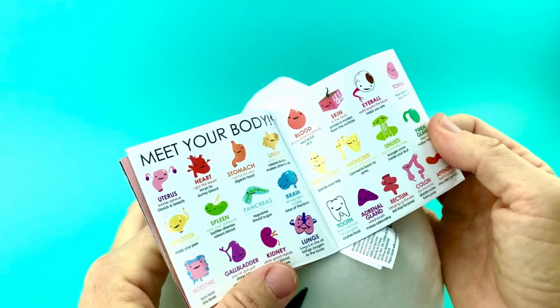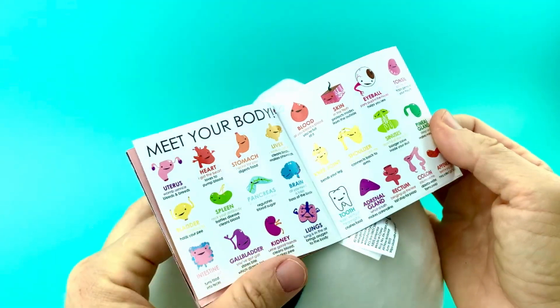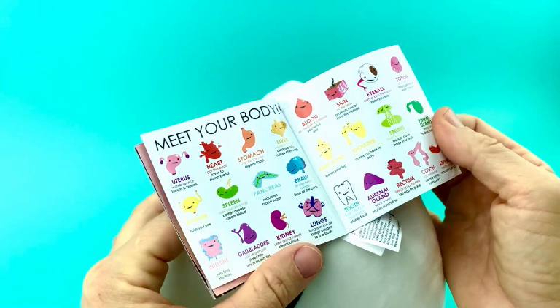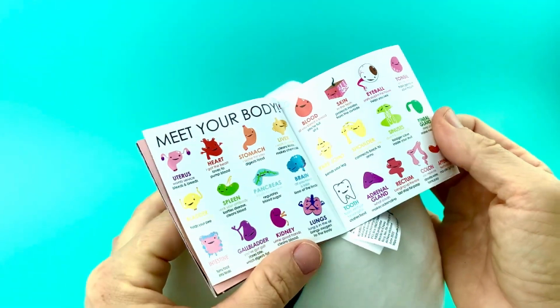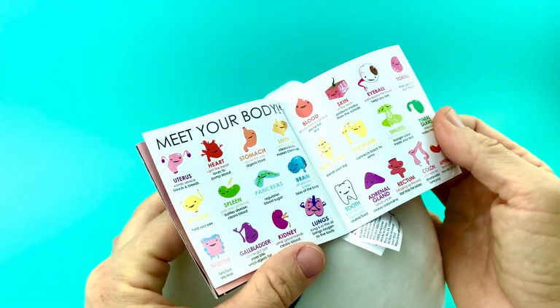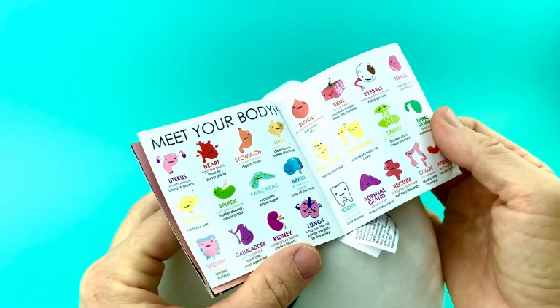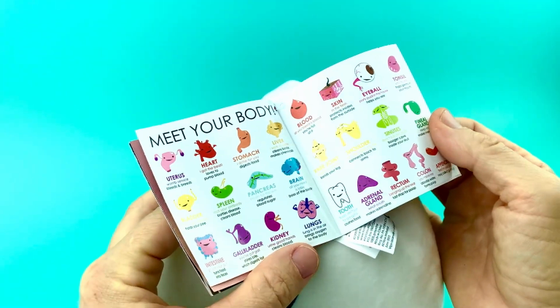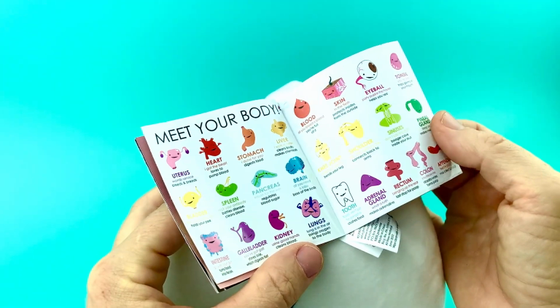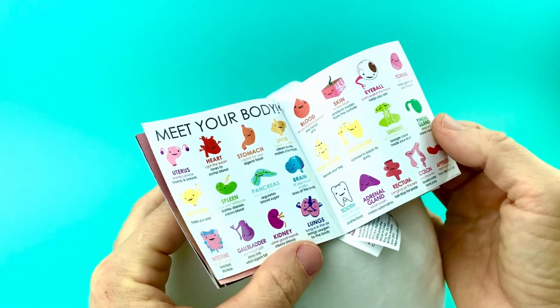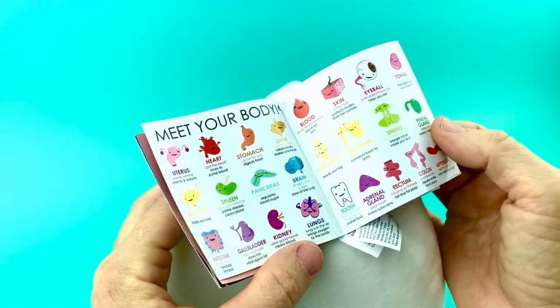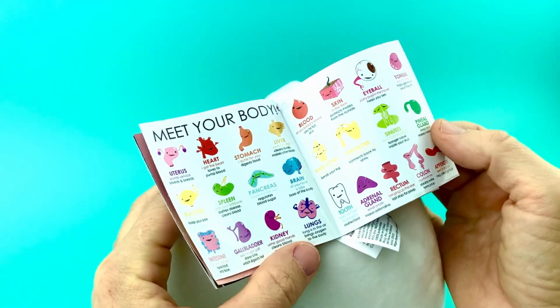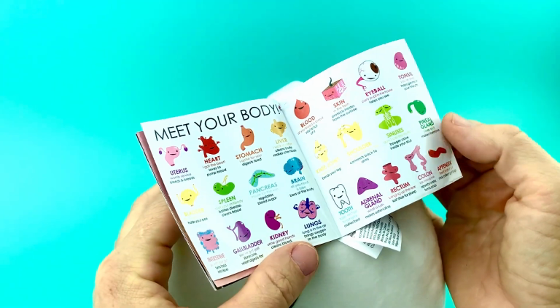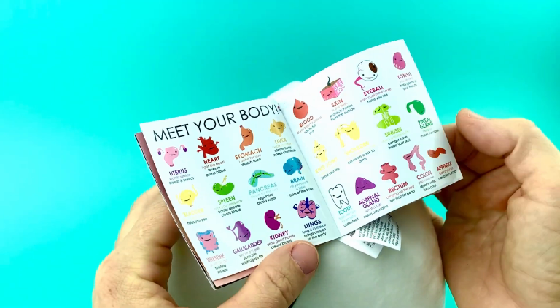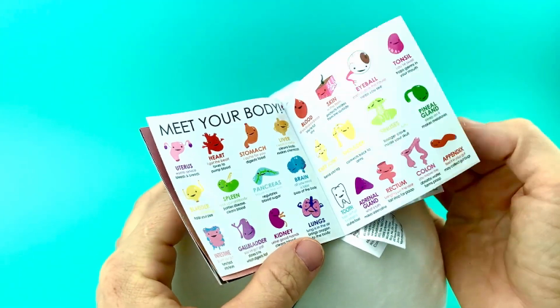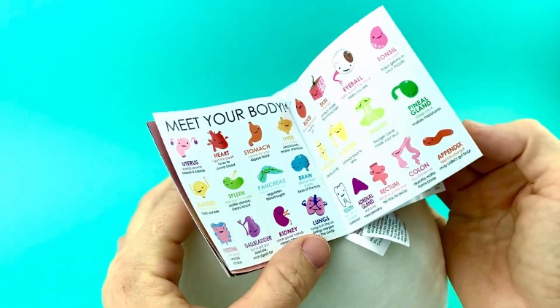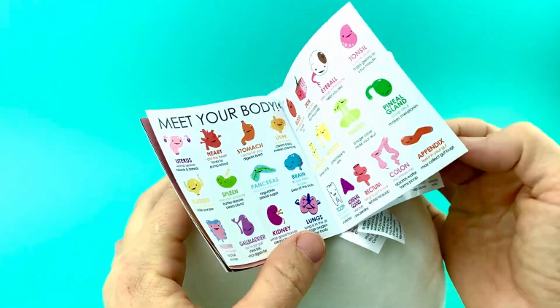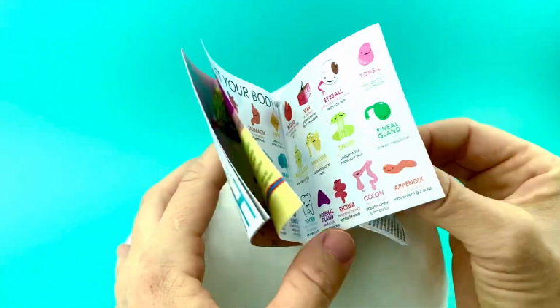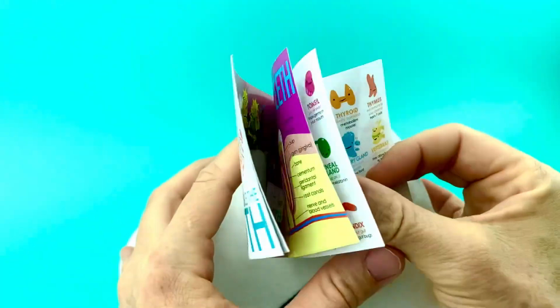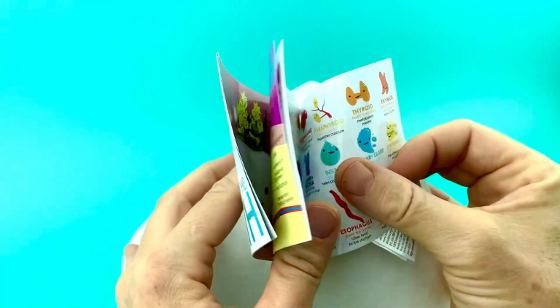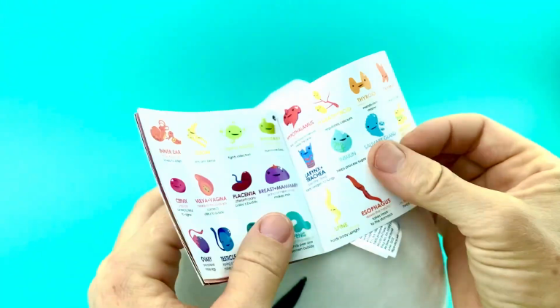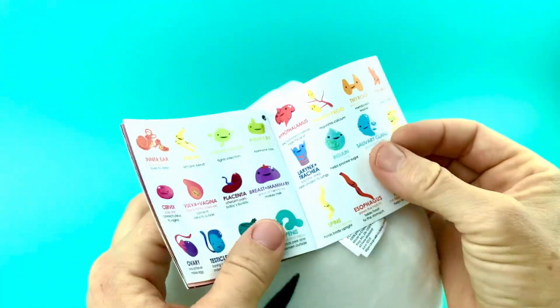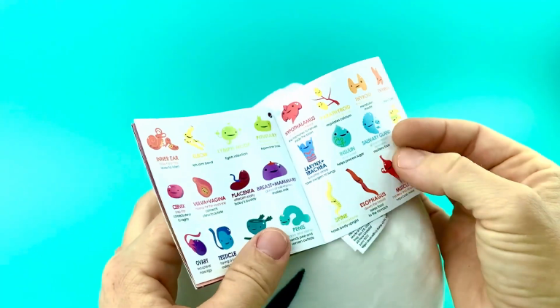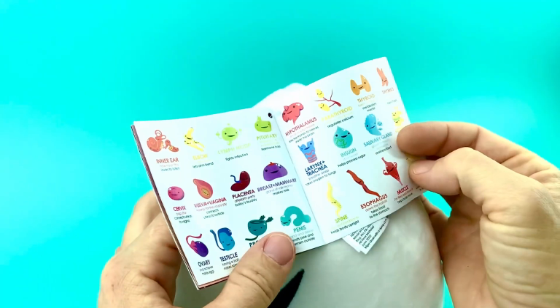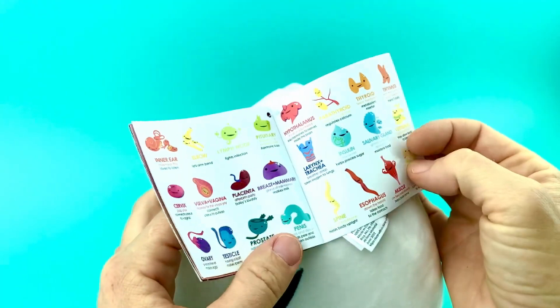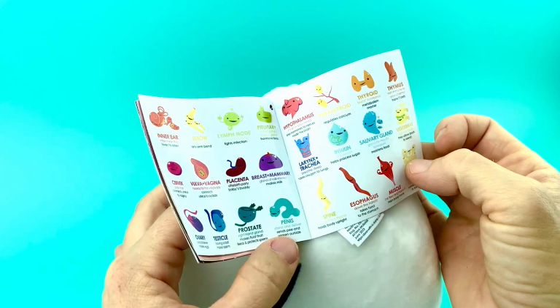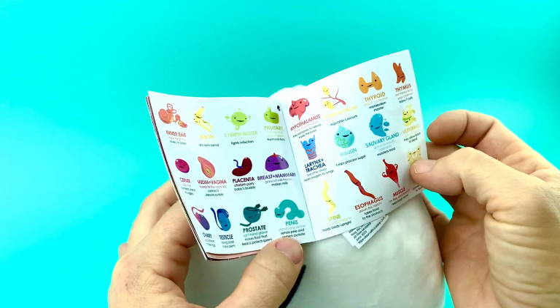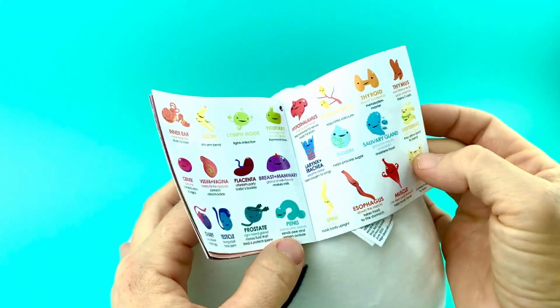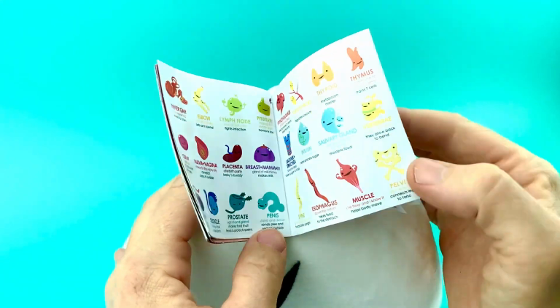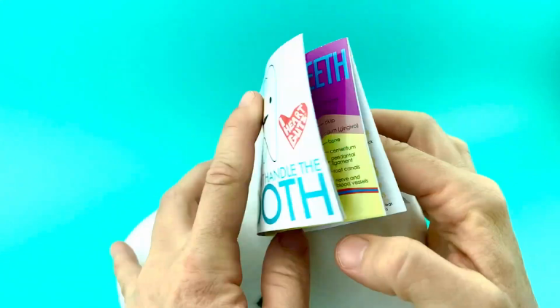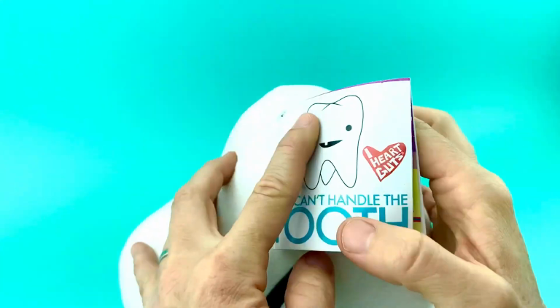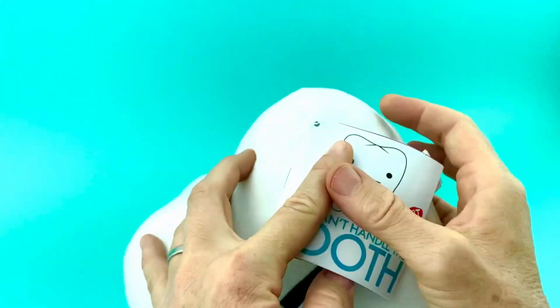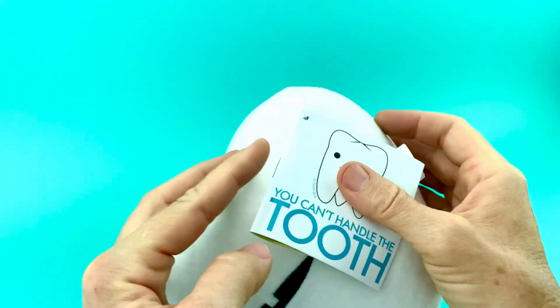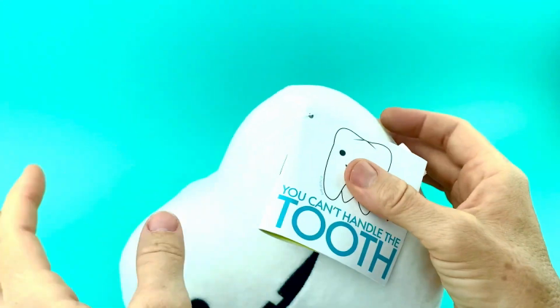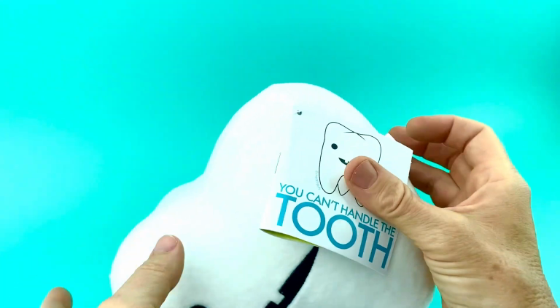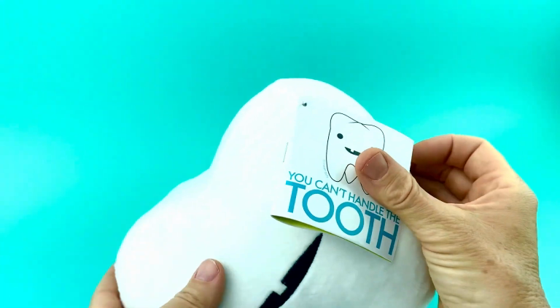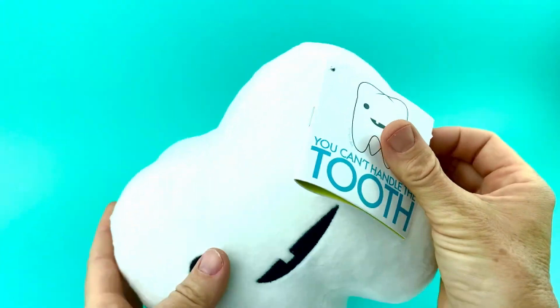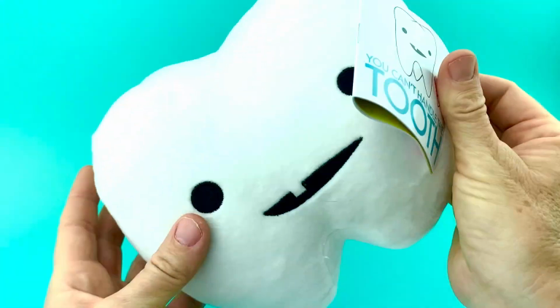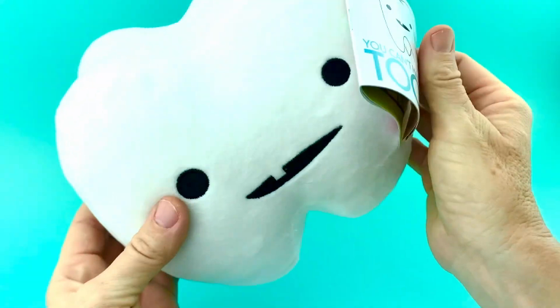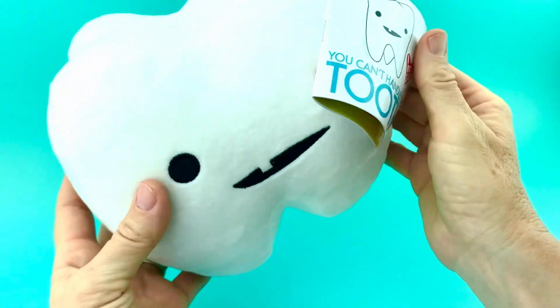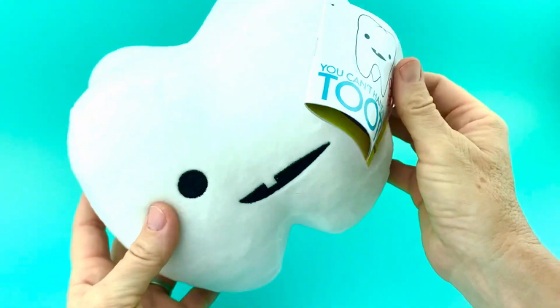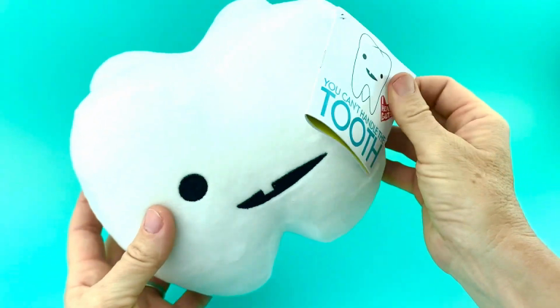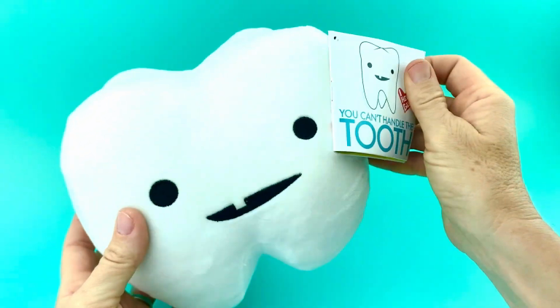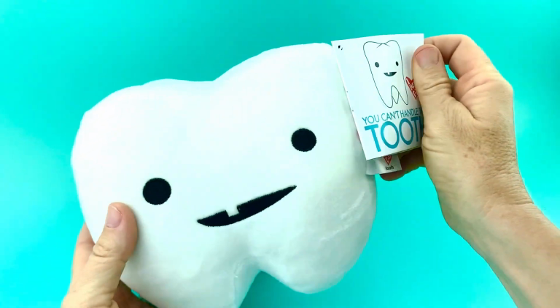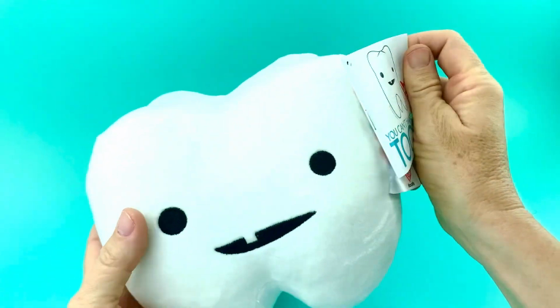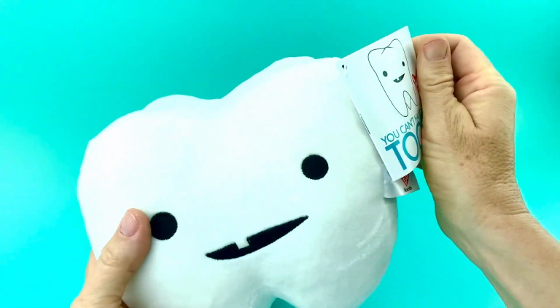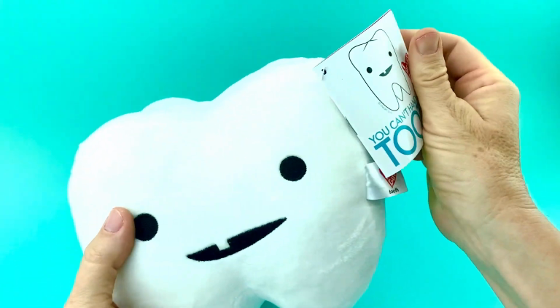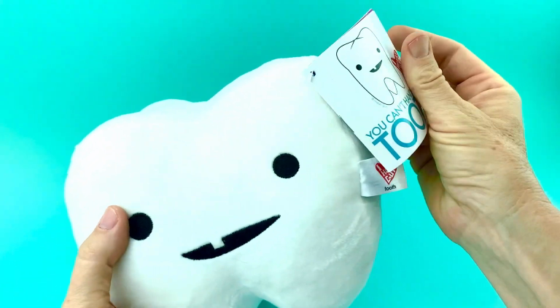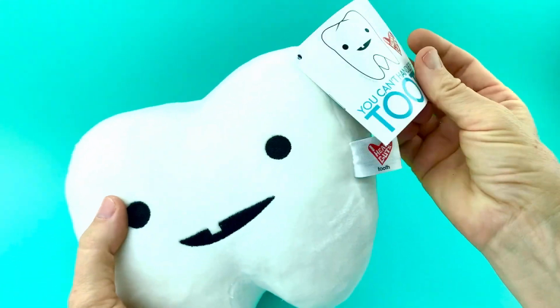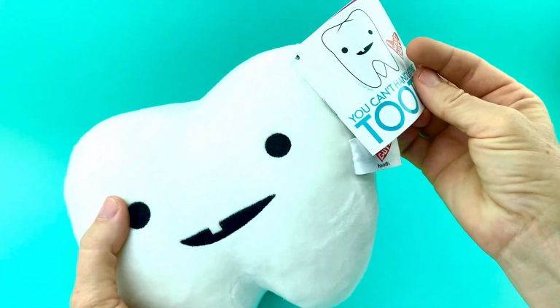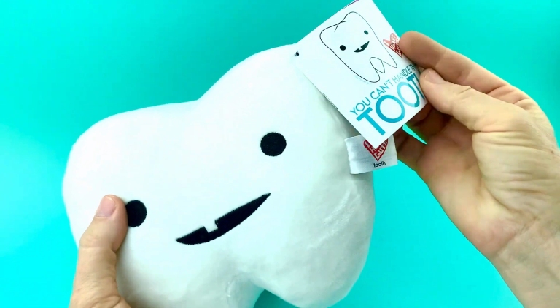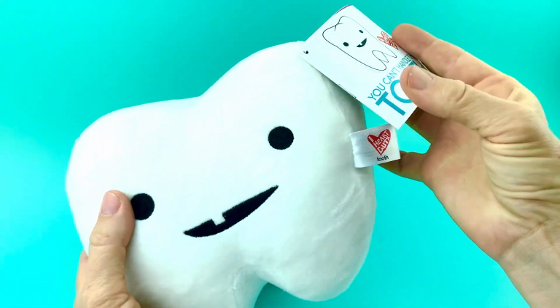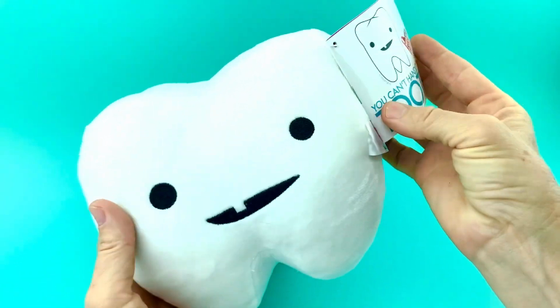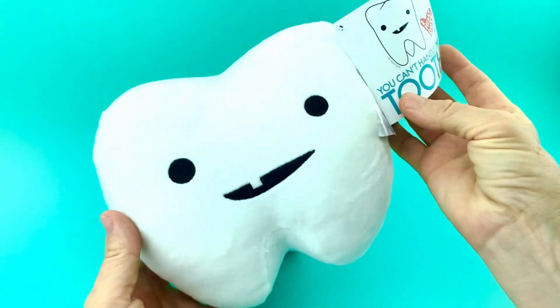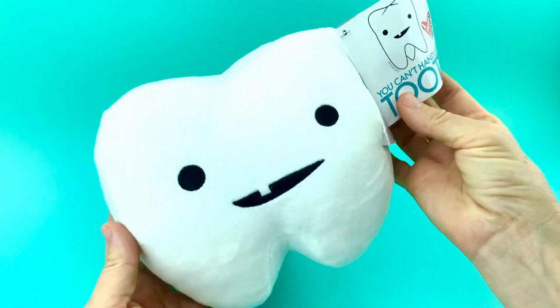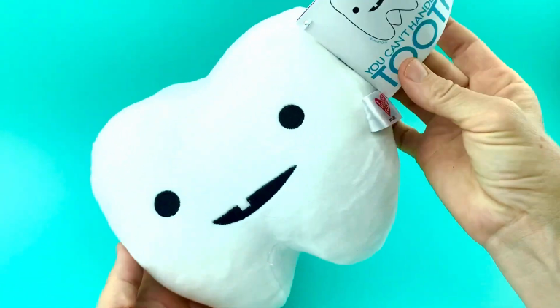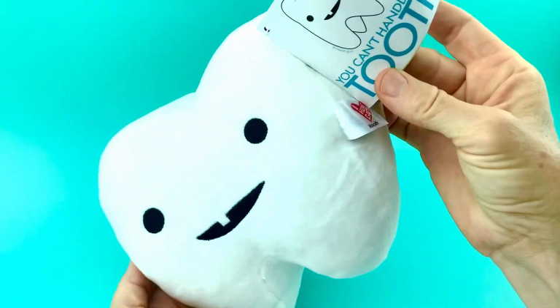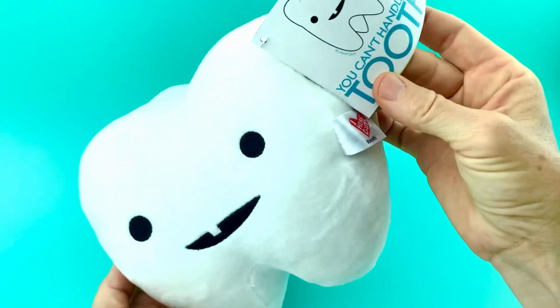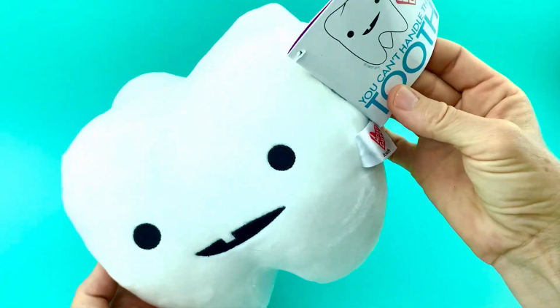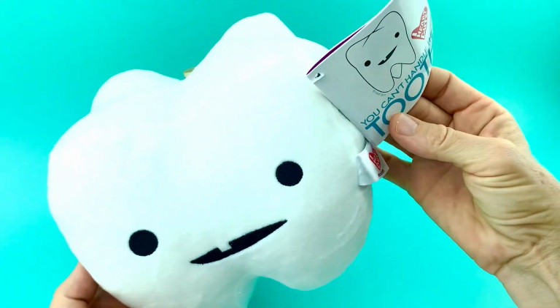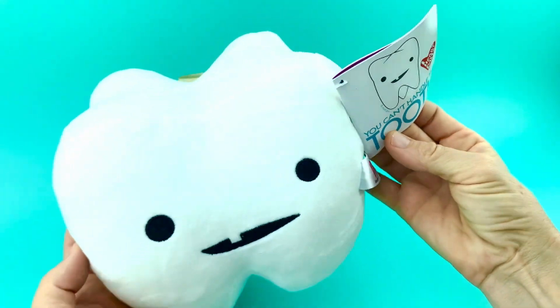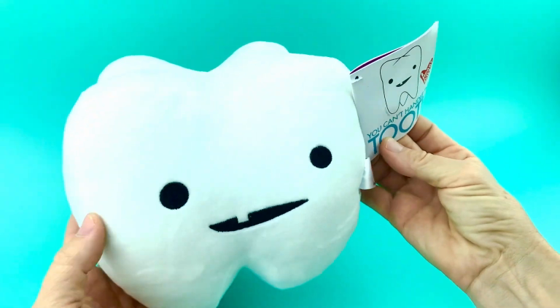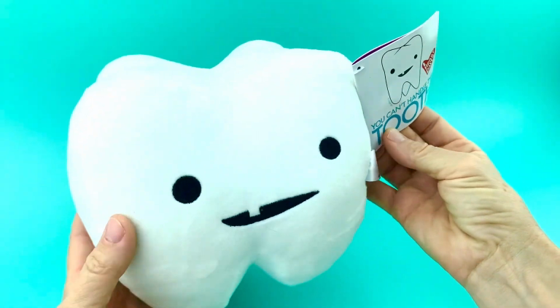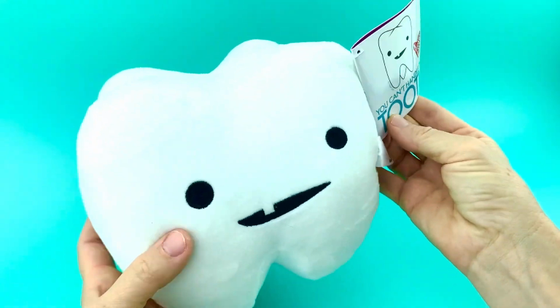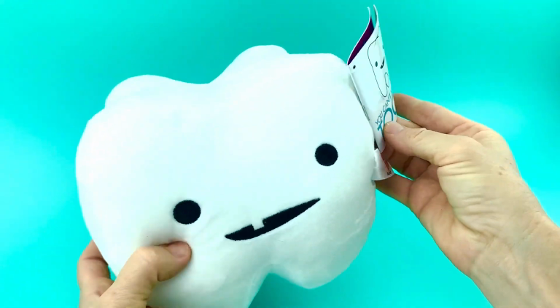And here's the rest of the plush organs in our iHeartGuts collection. Check them all out. And that is the tooth plushie. Have a good day.